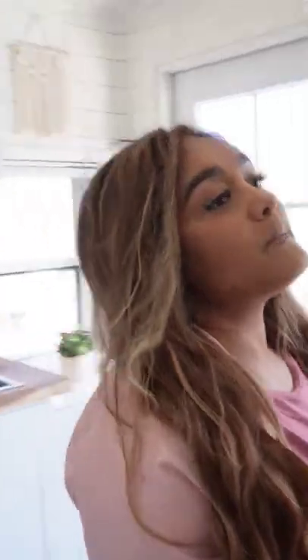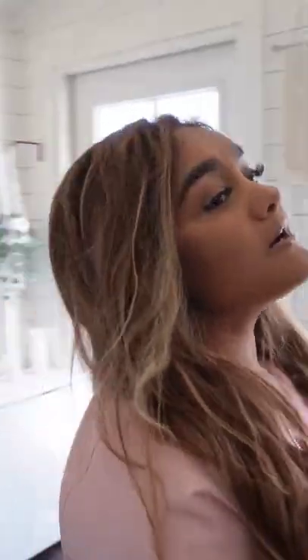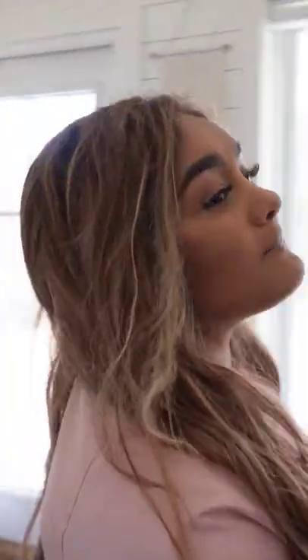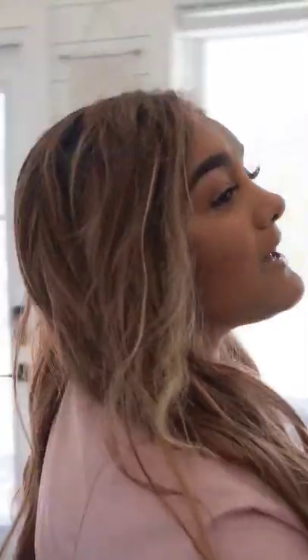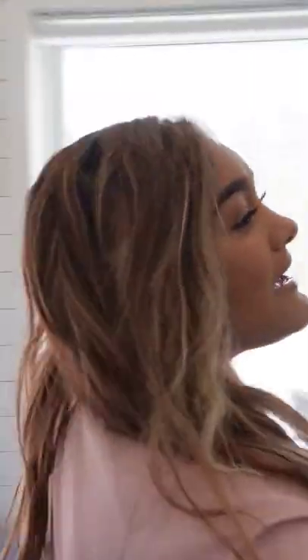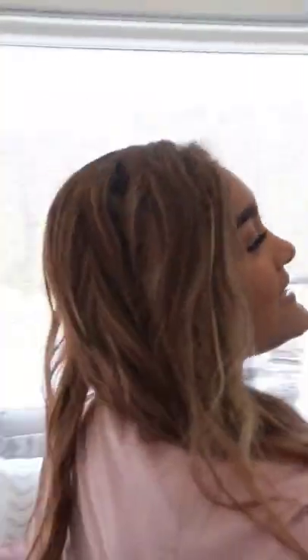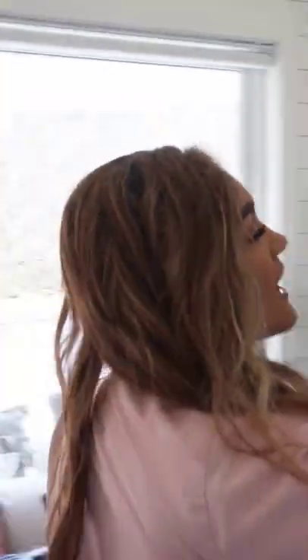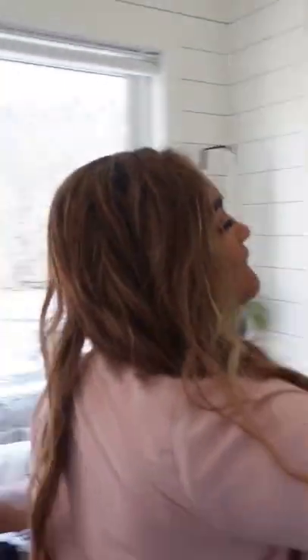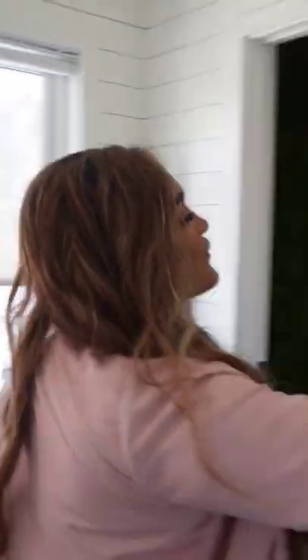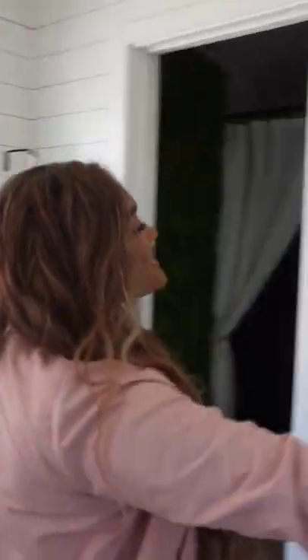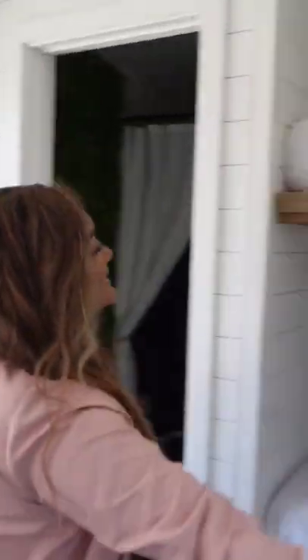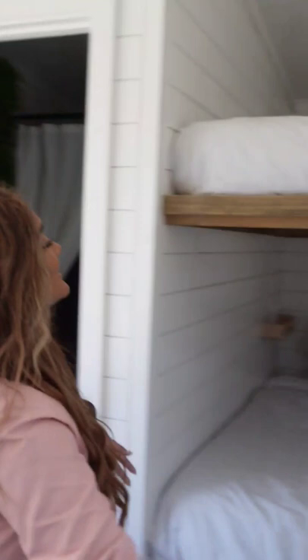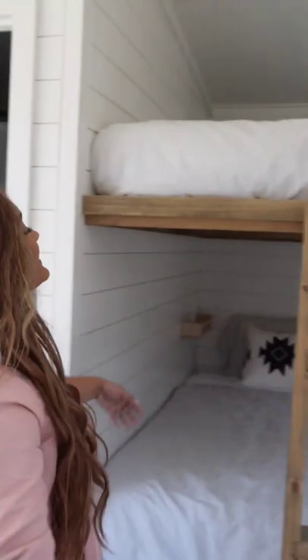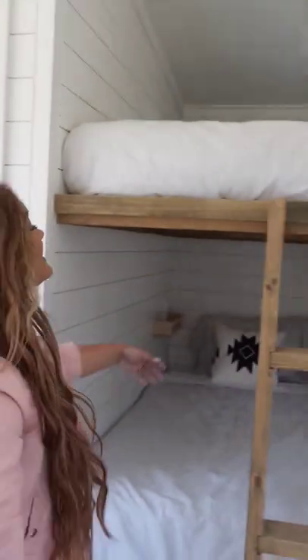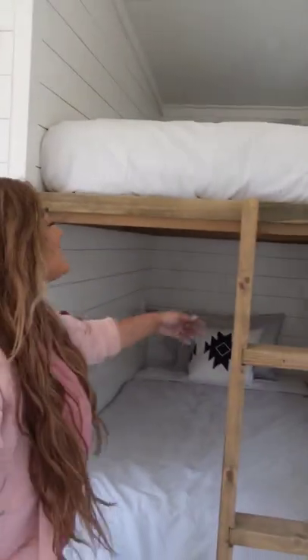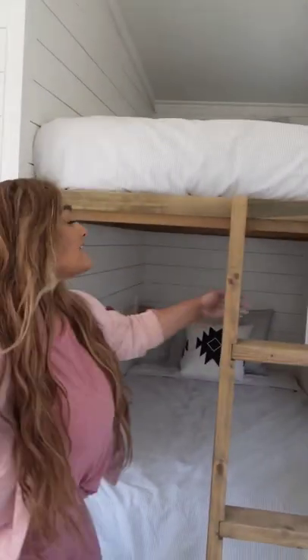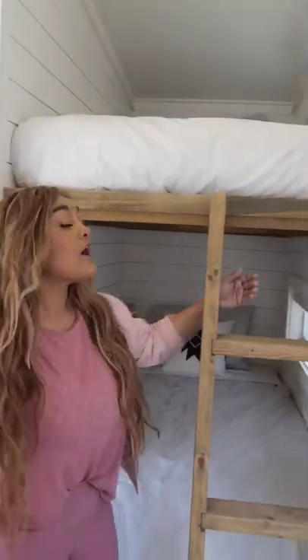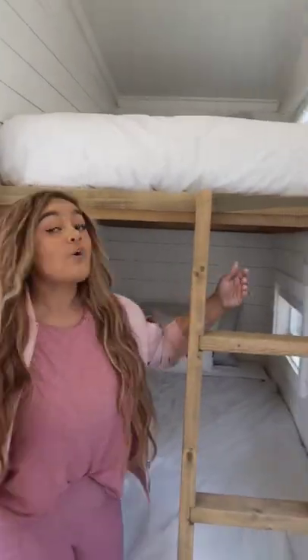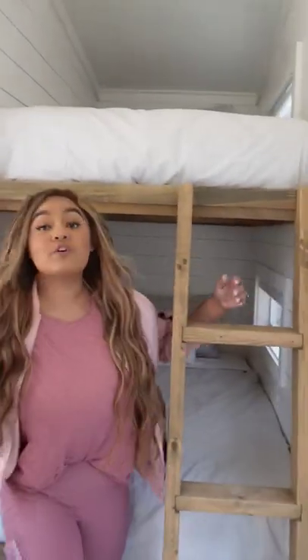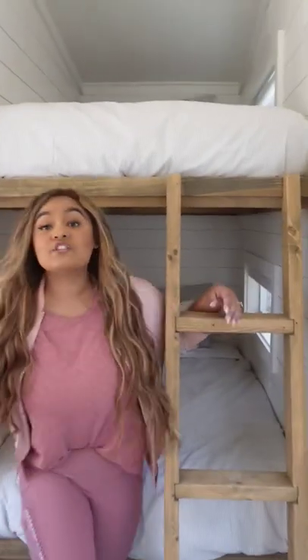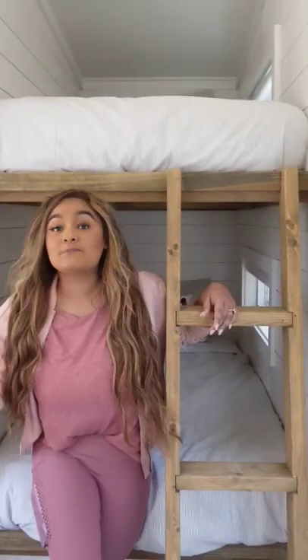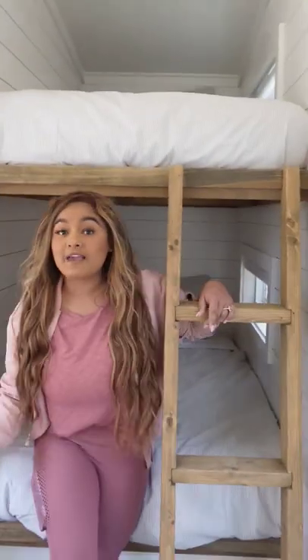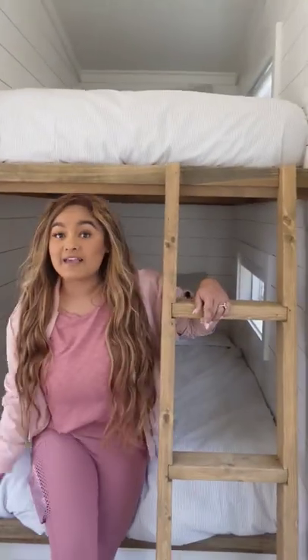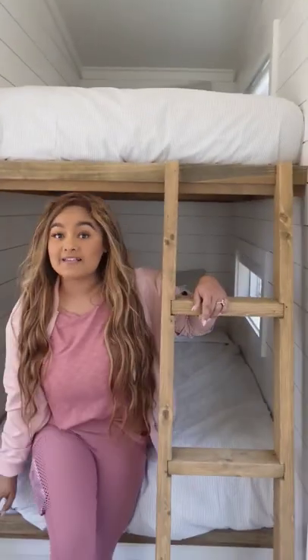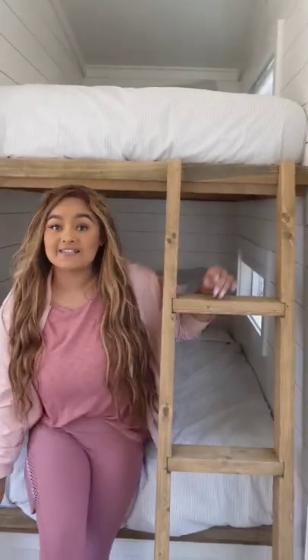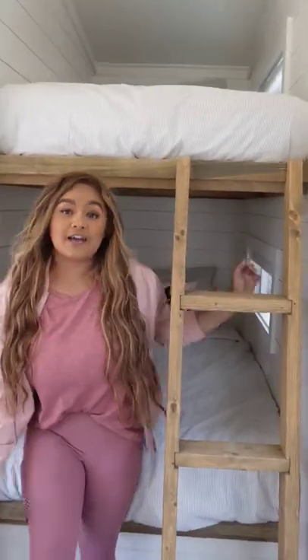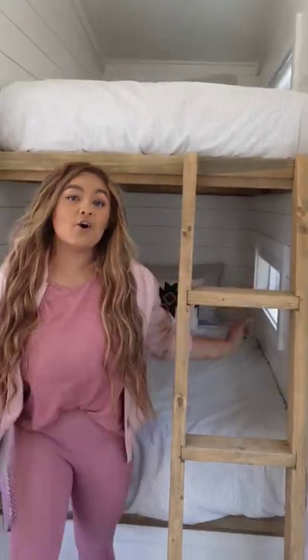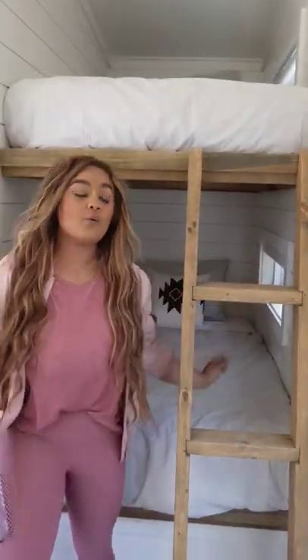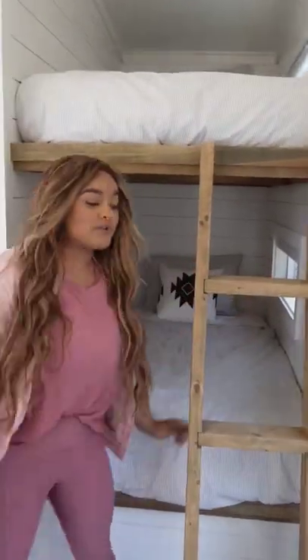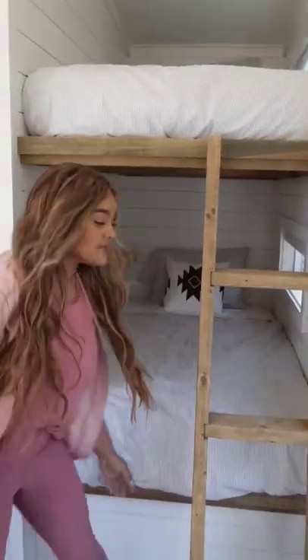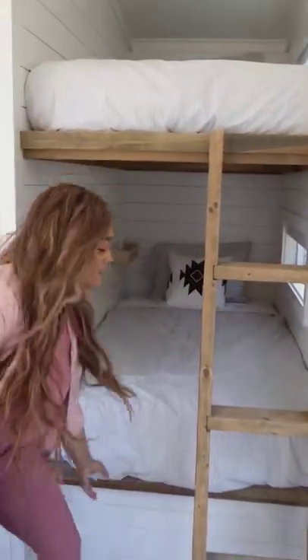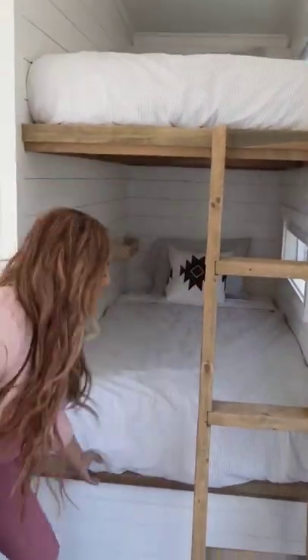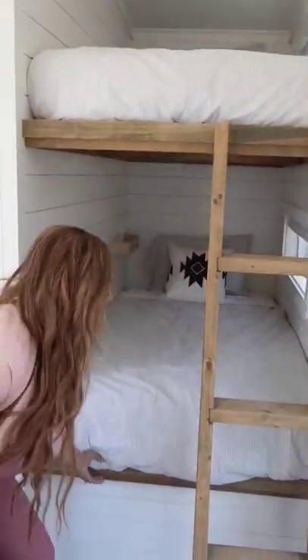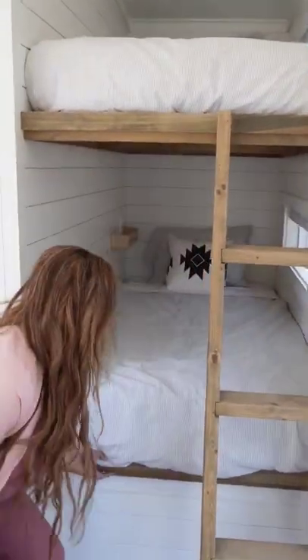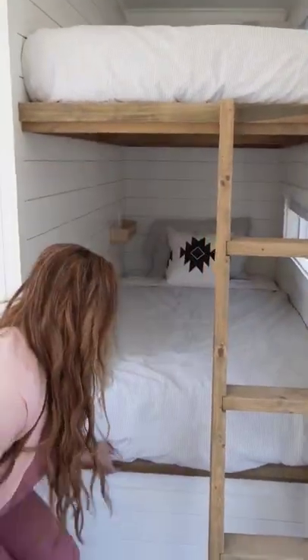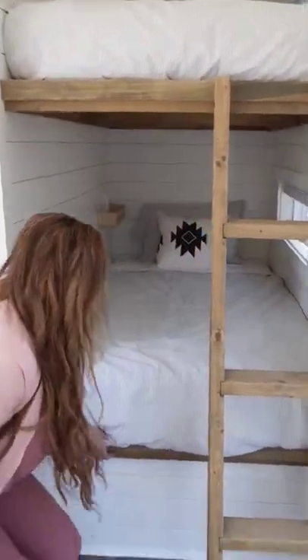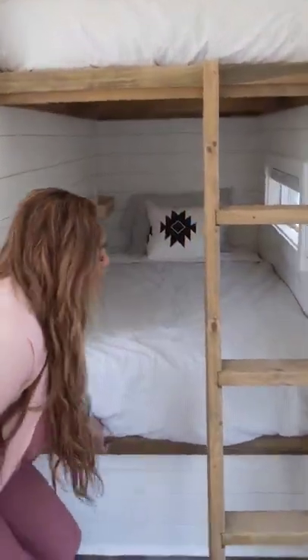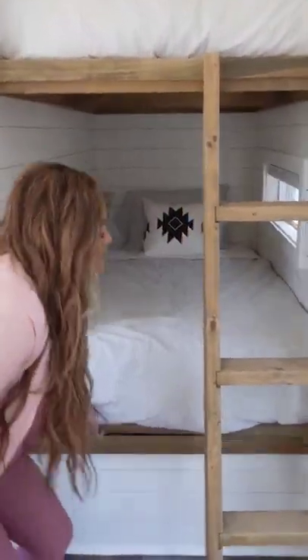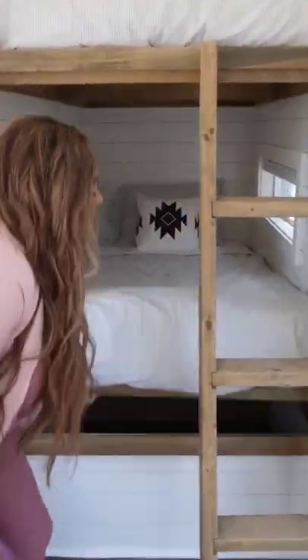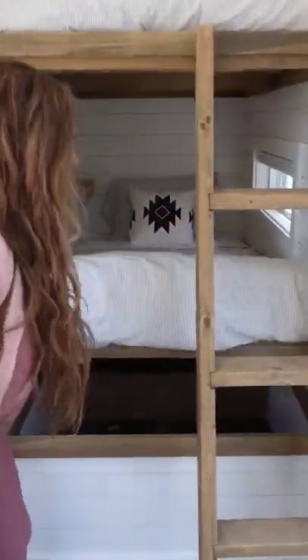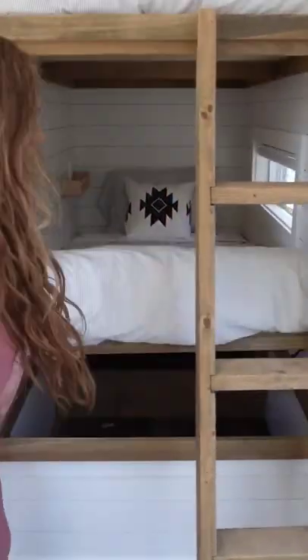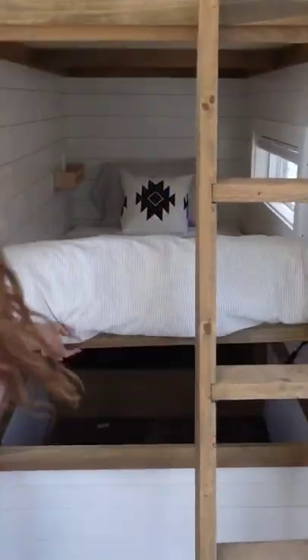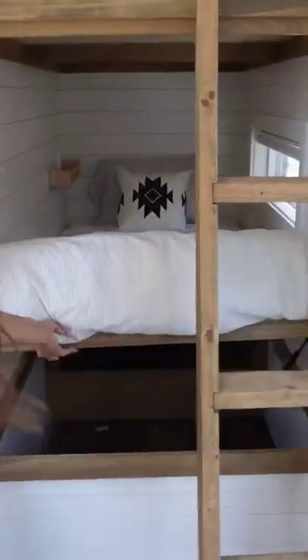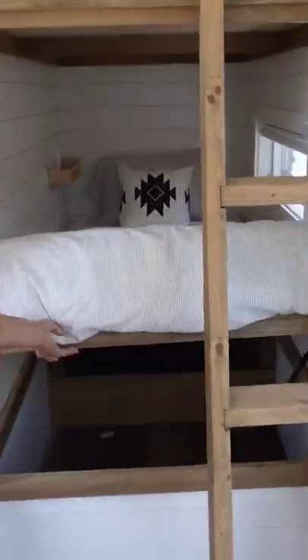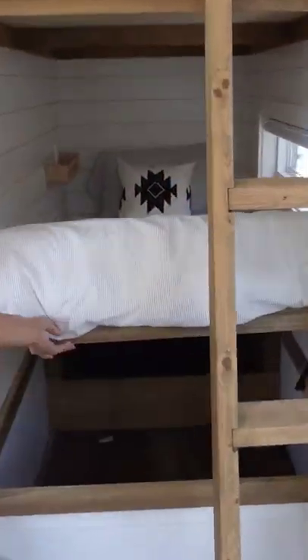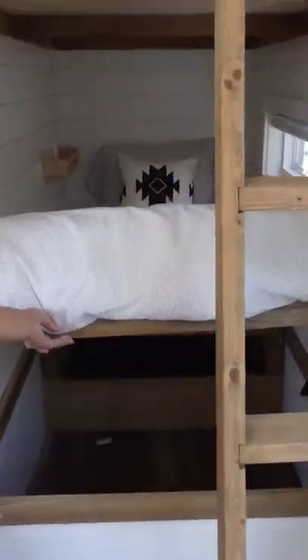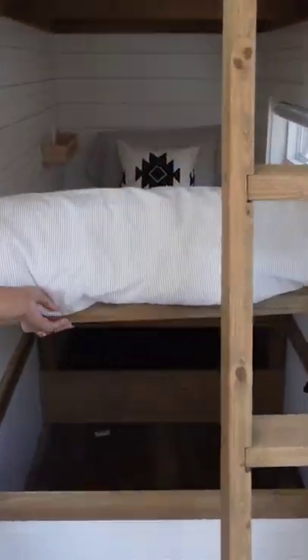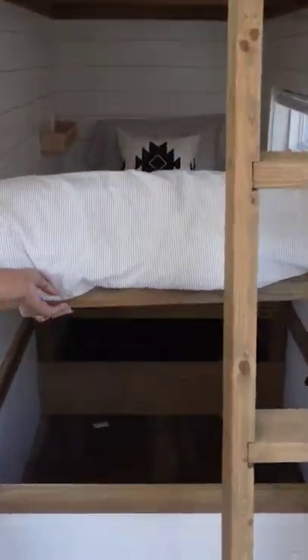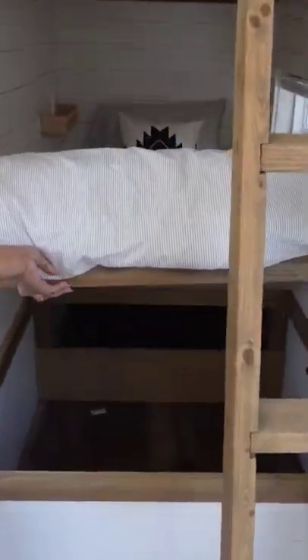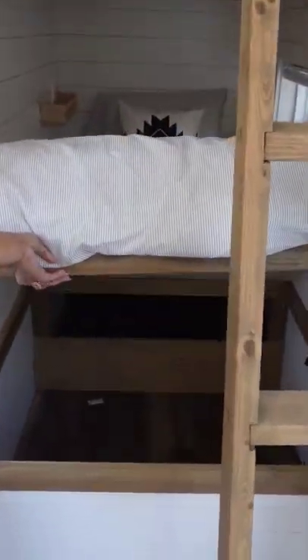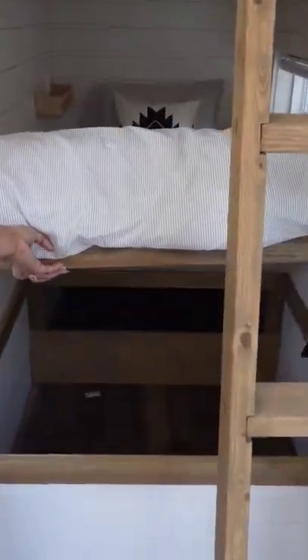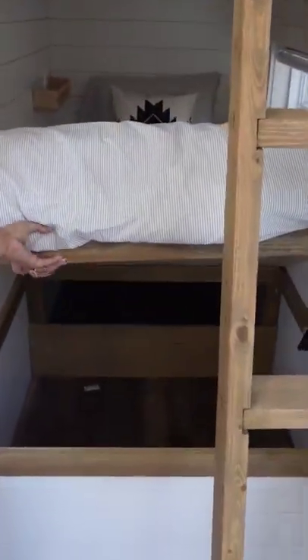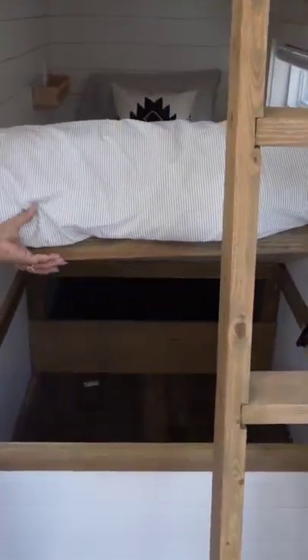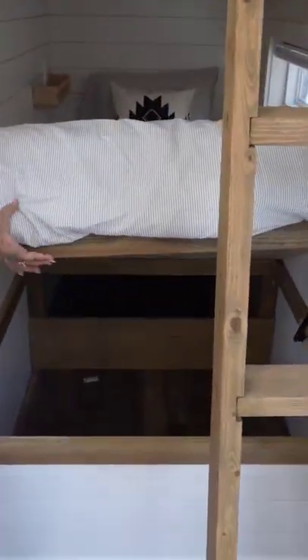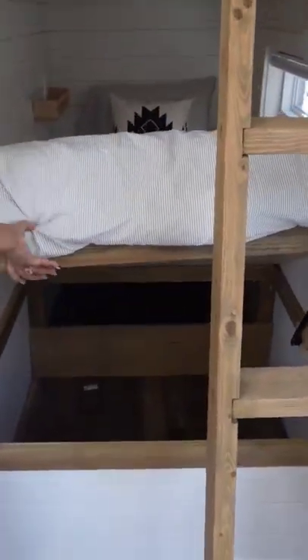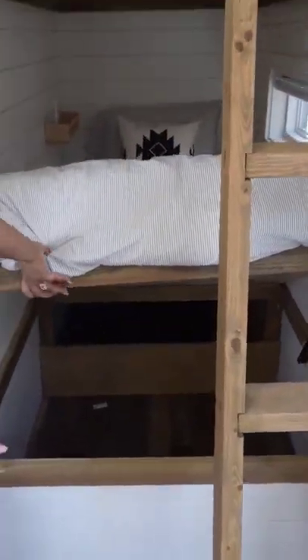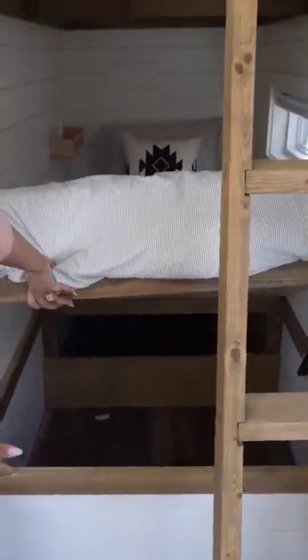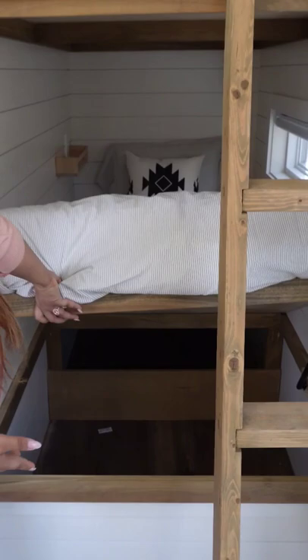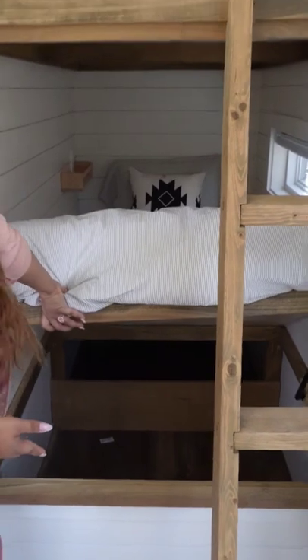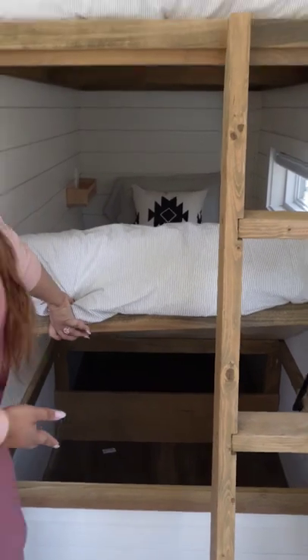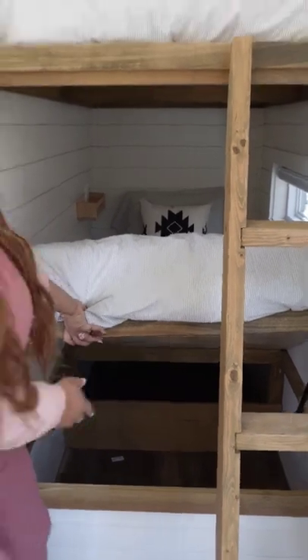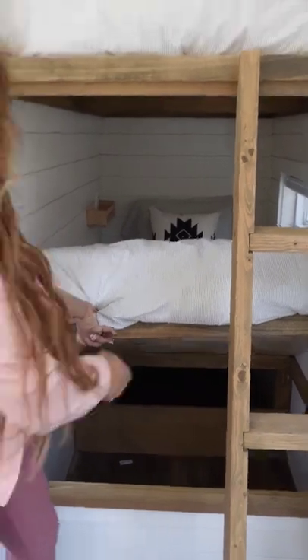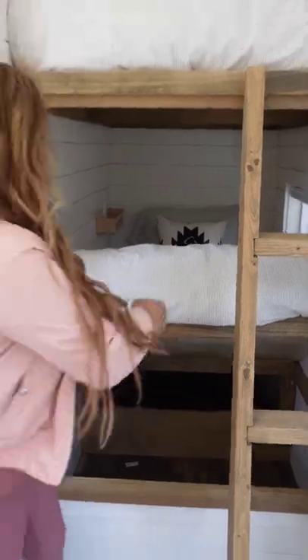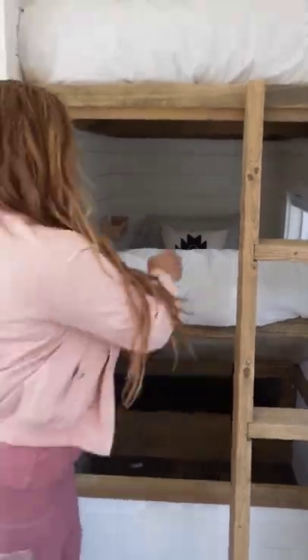We have bunk beds for the kids with space that opens up underneath, so you can throw all of your stuff in there.